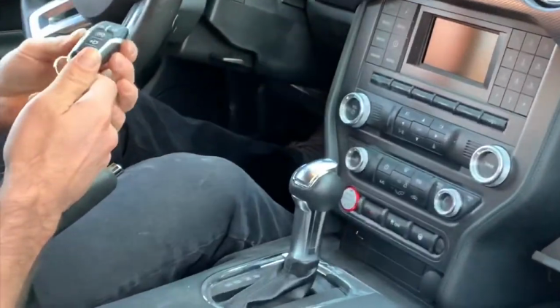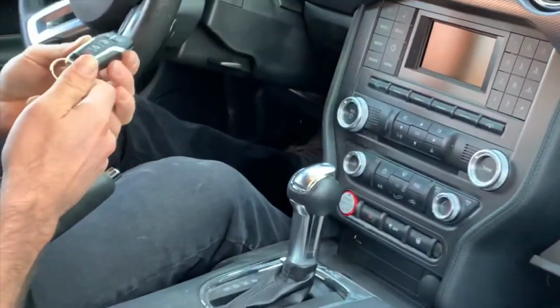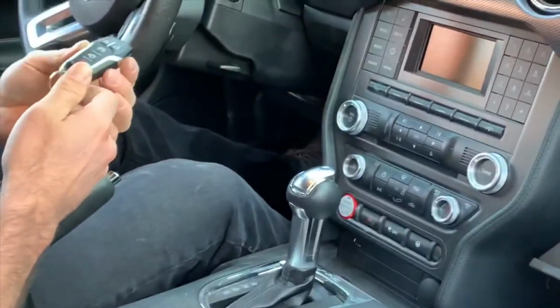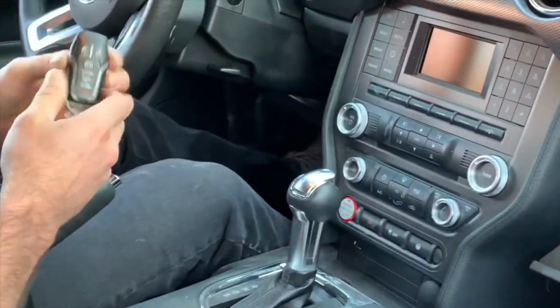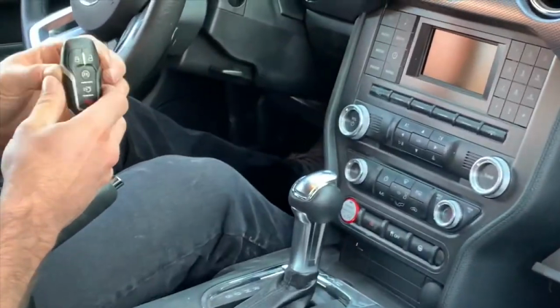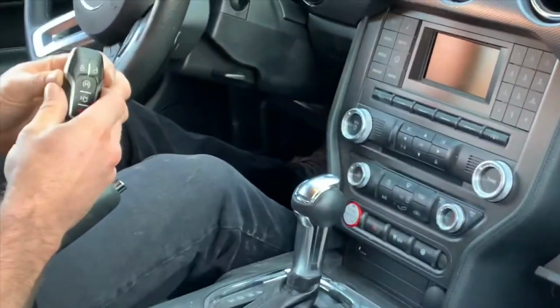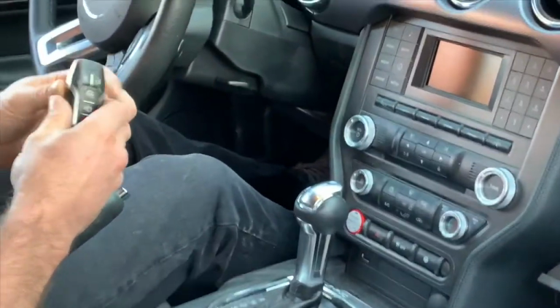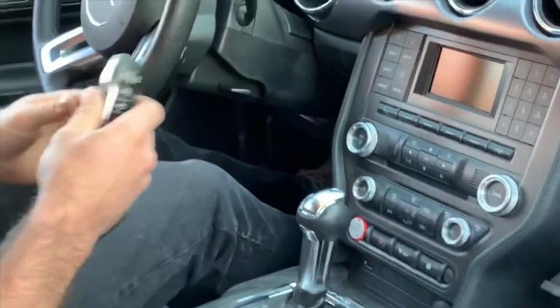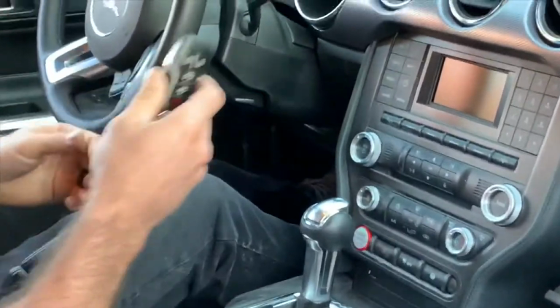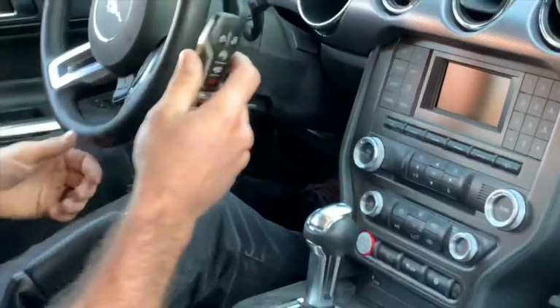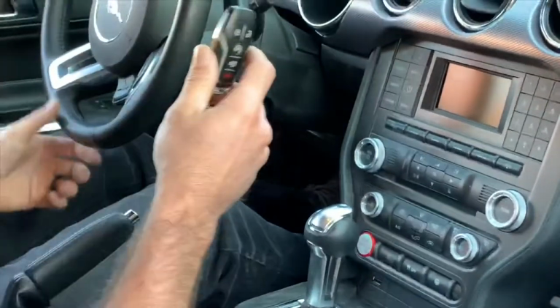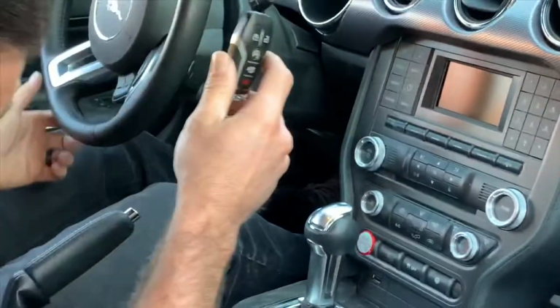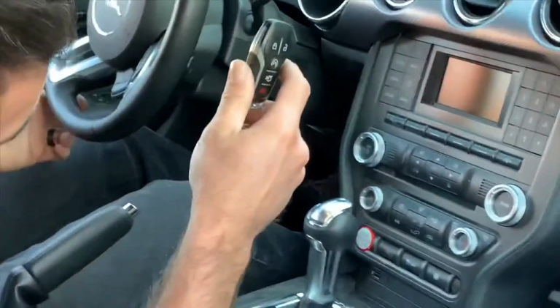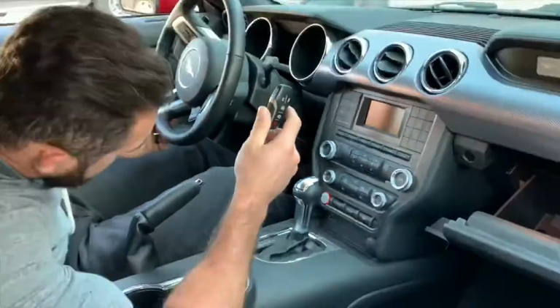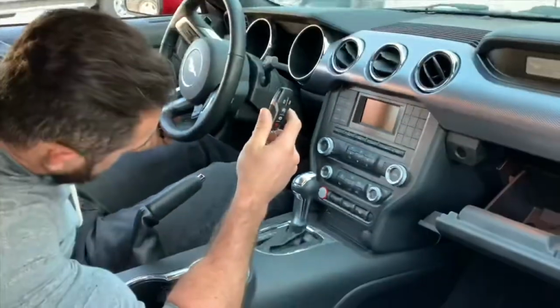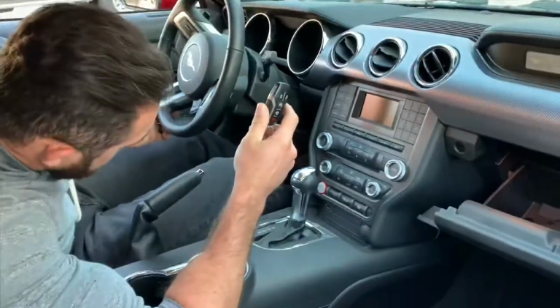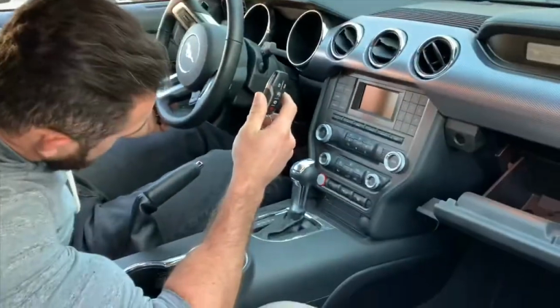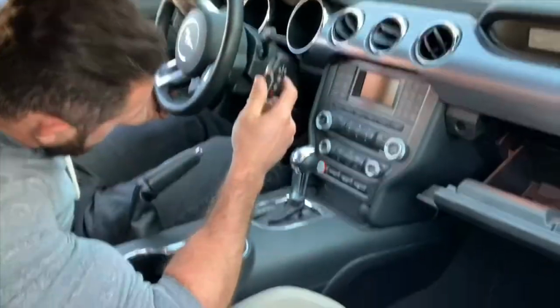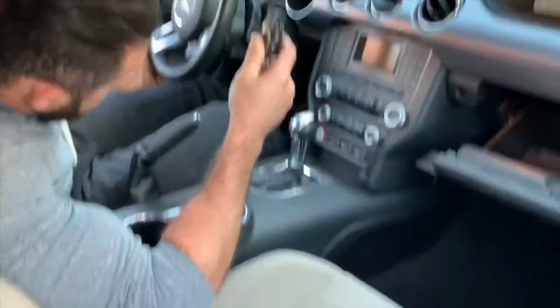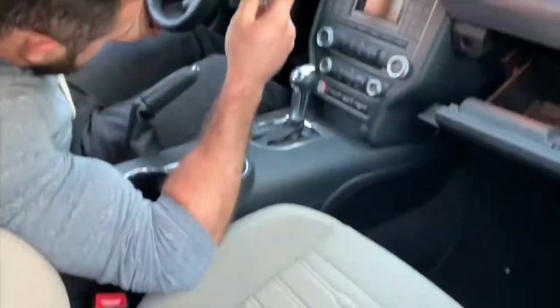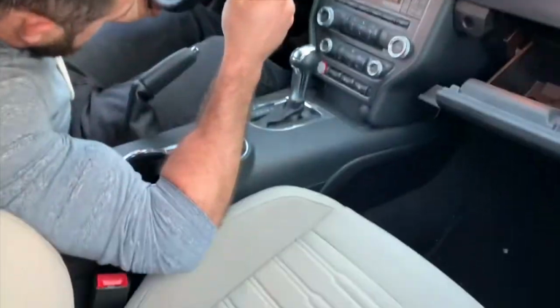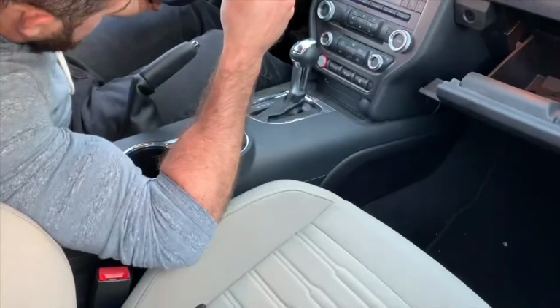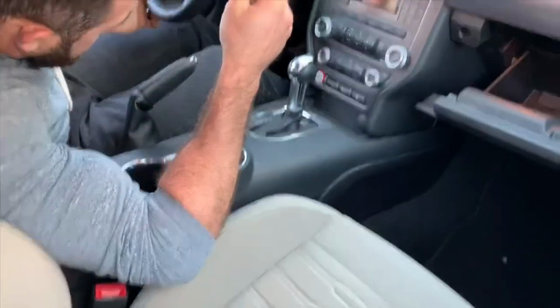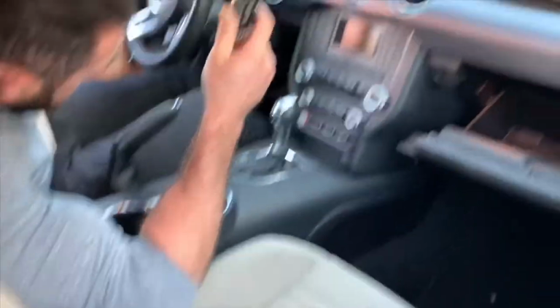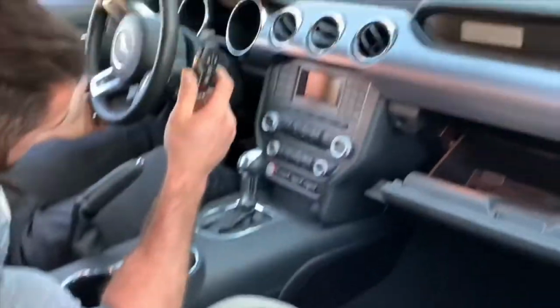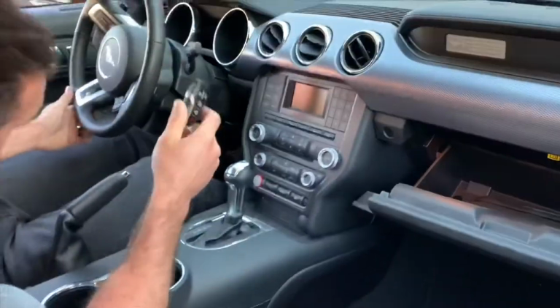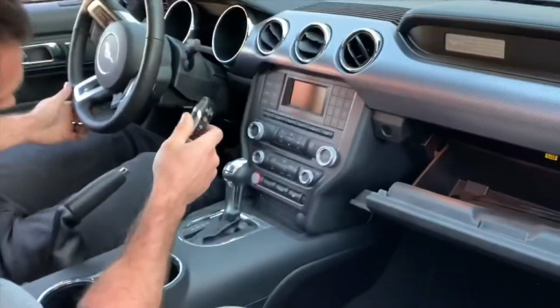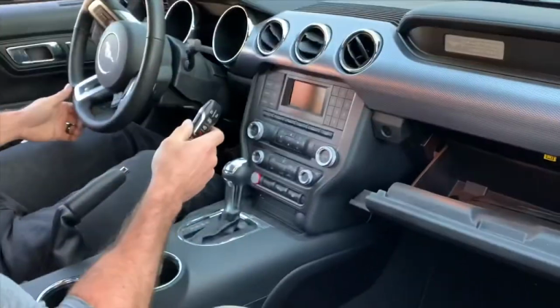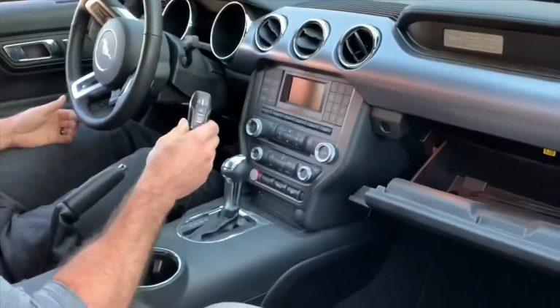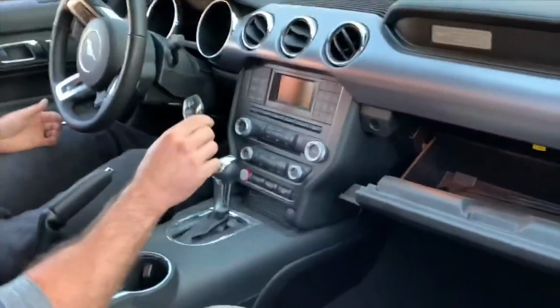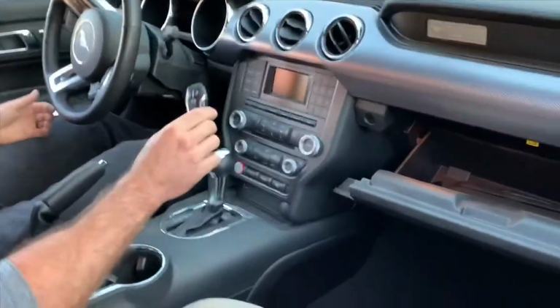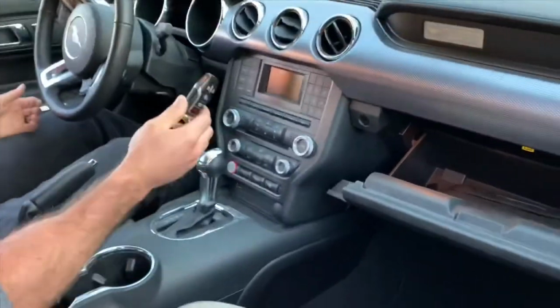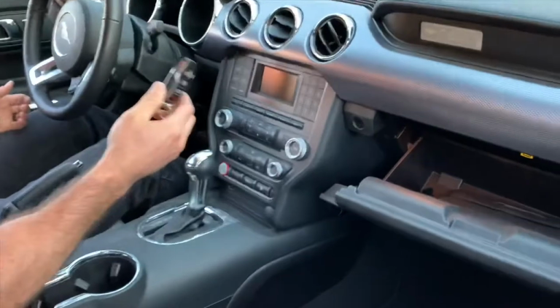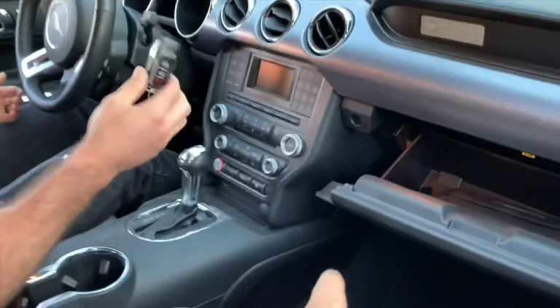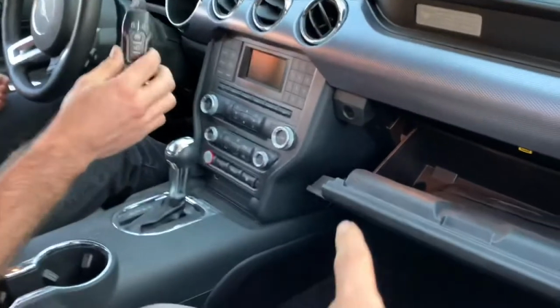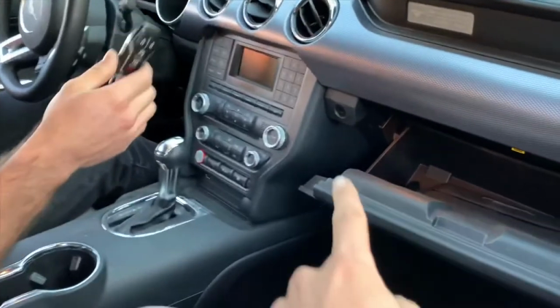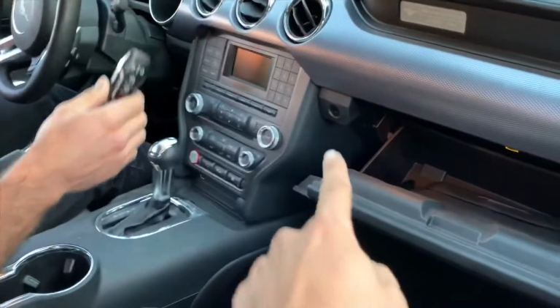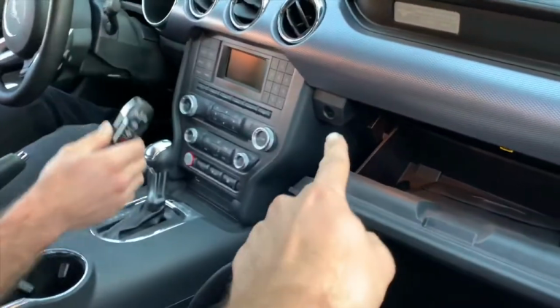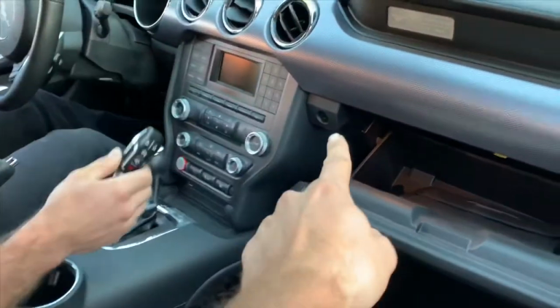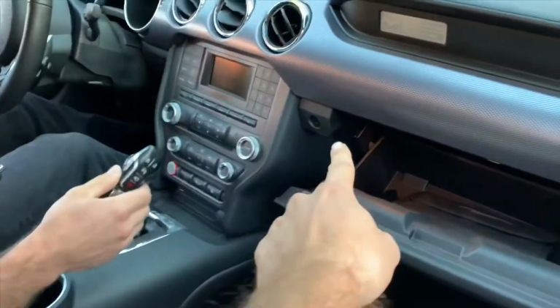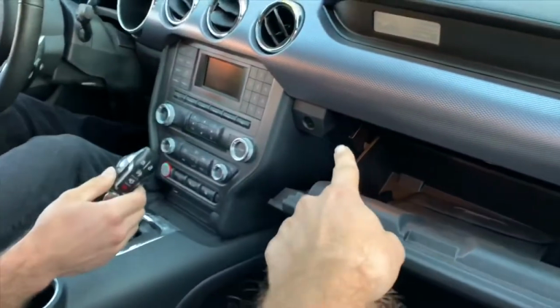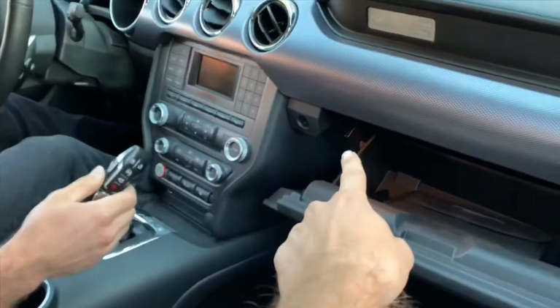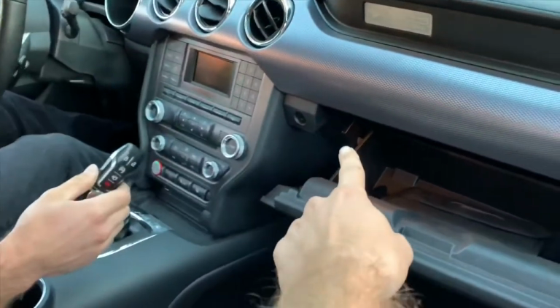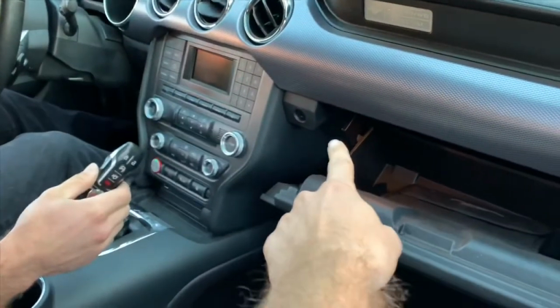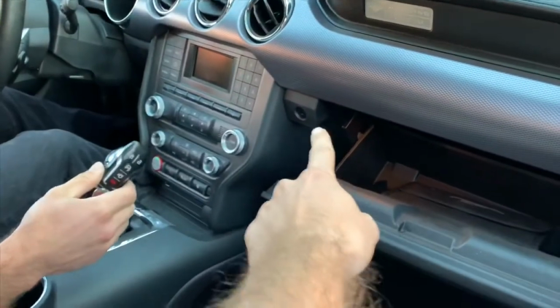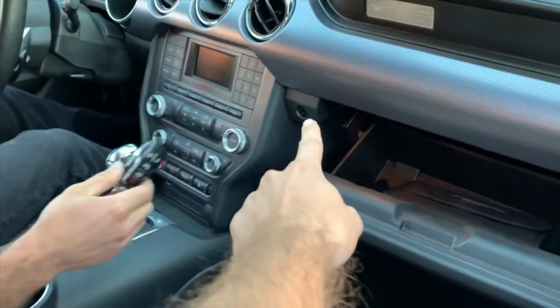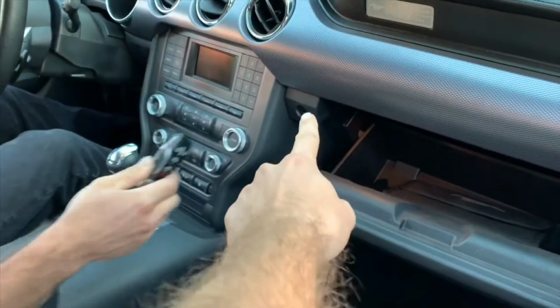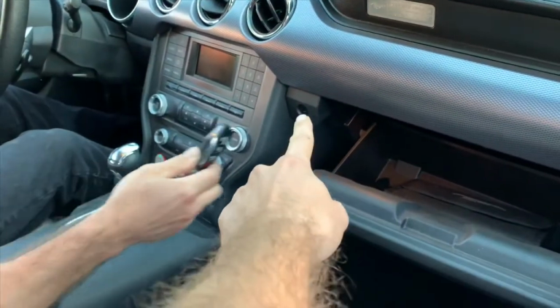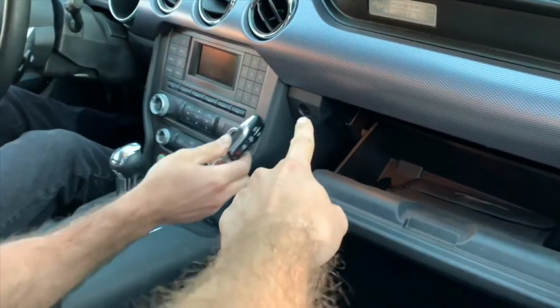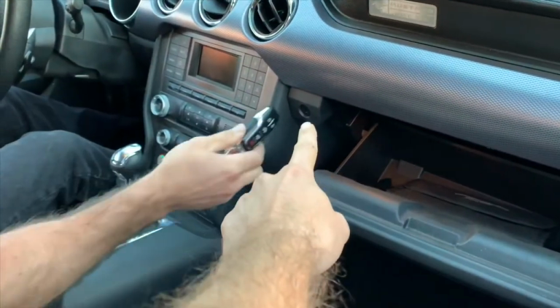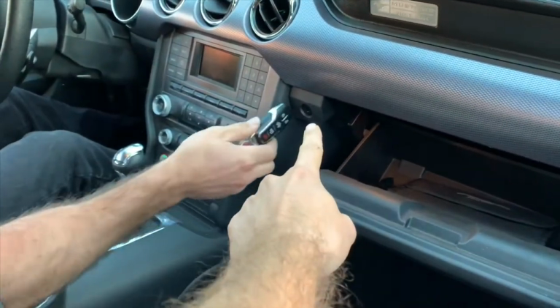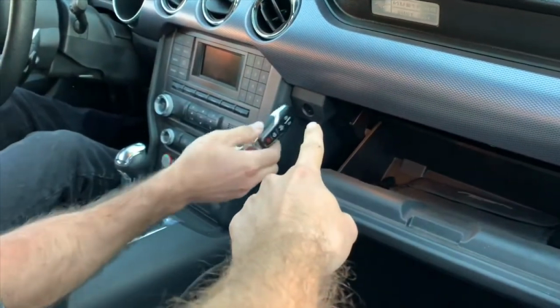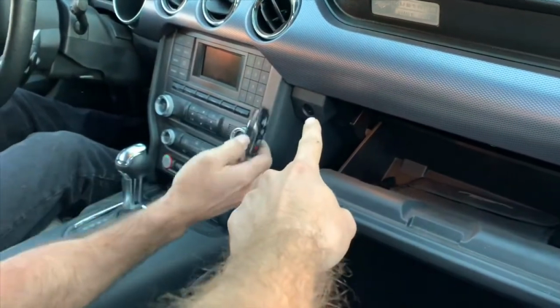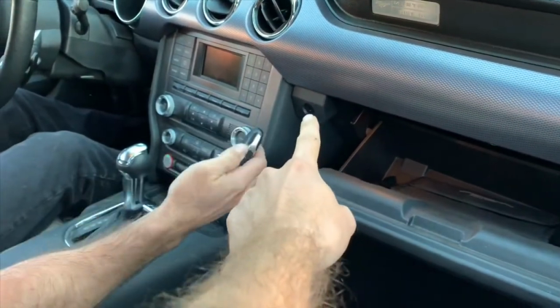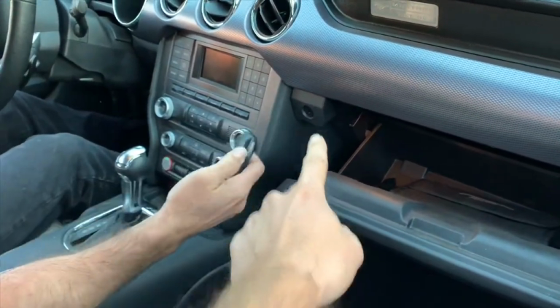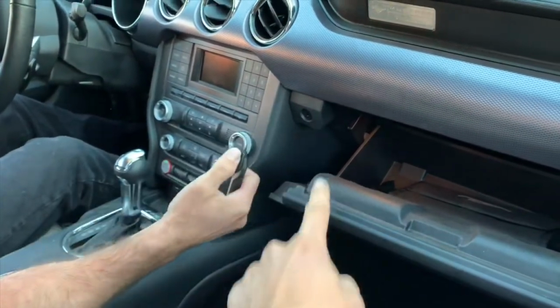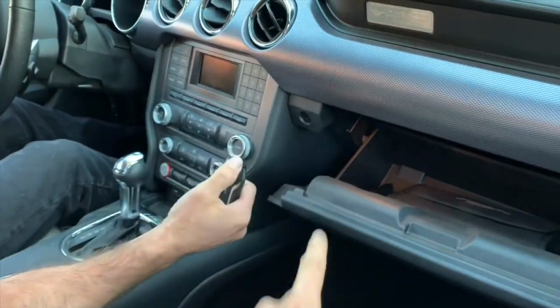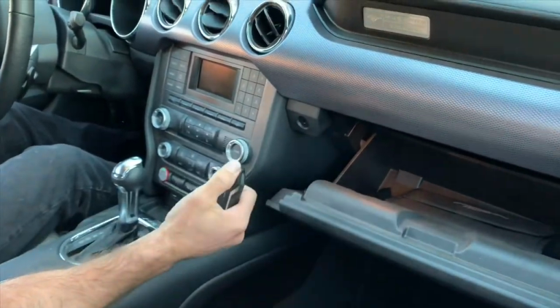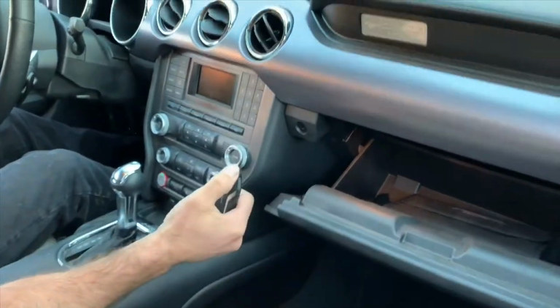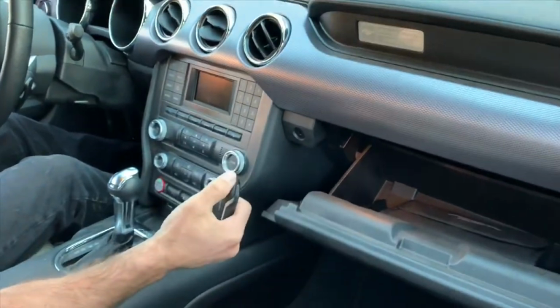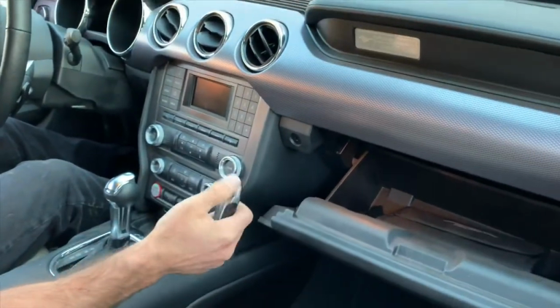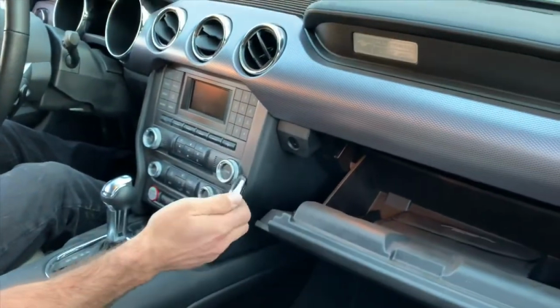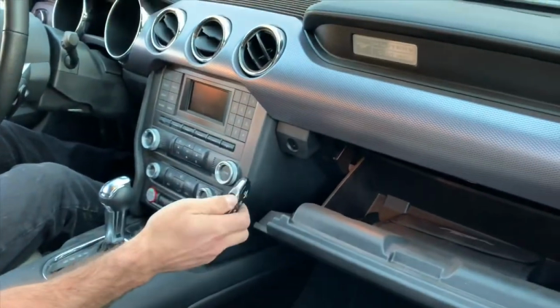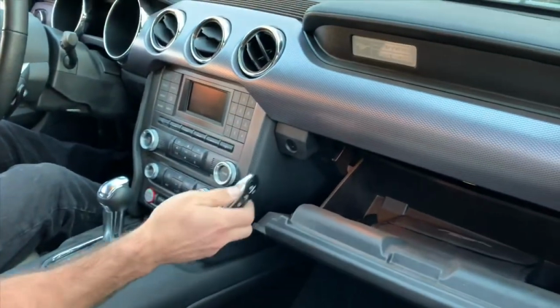Alright, let's start this baby. I think the key goes in there — right there? Yeah, but it doesn't have the sticky thing.